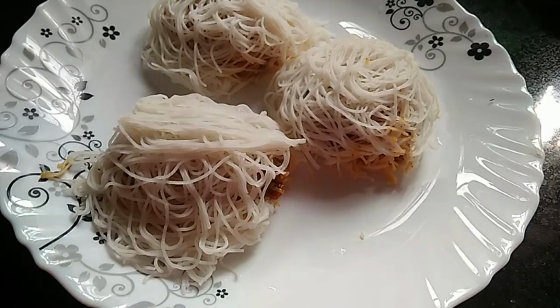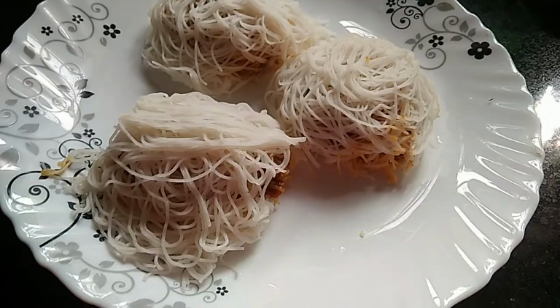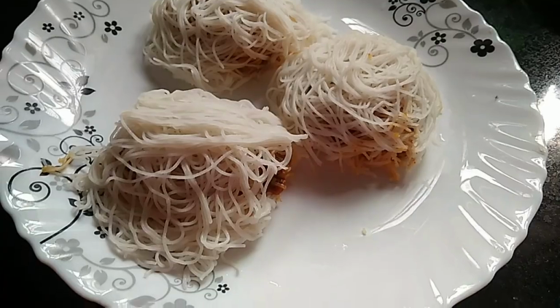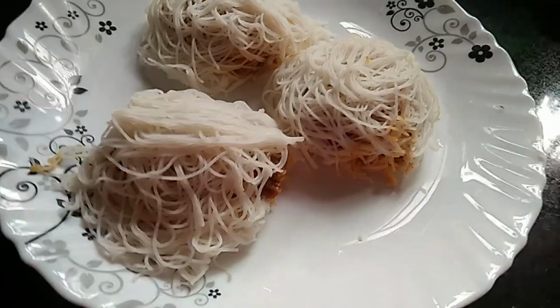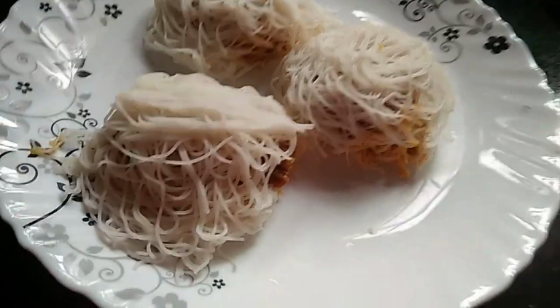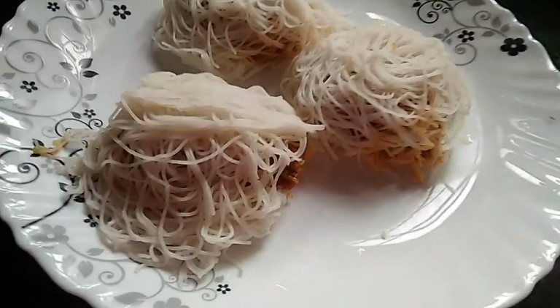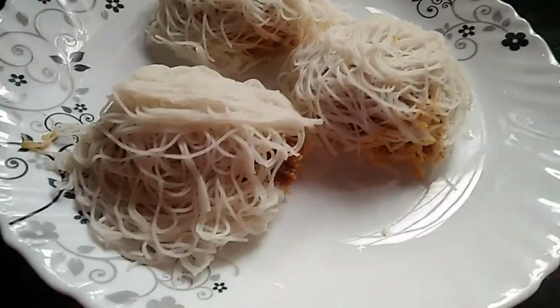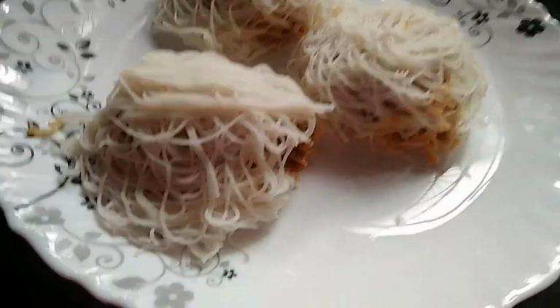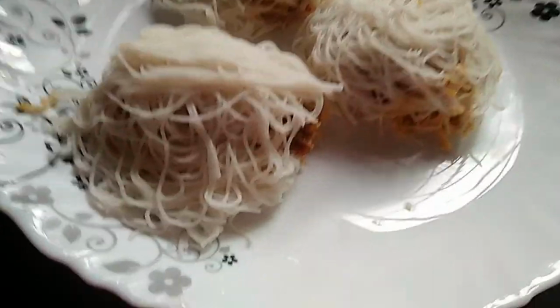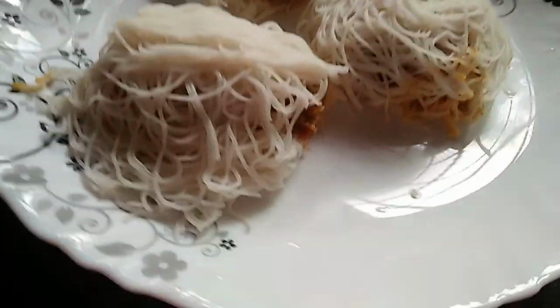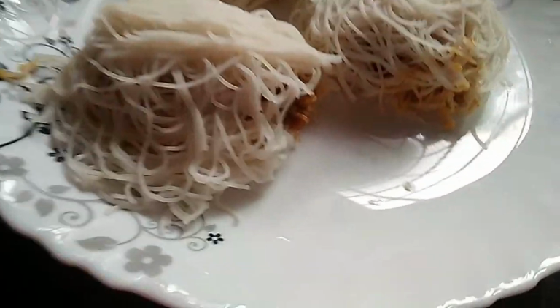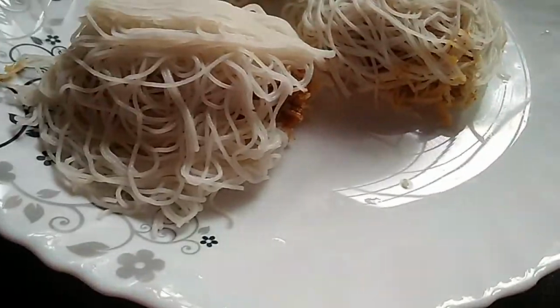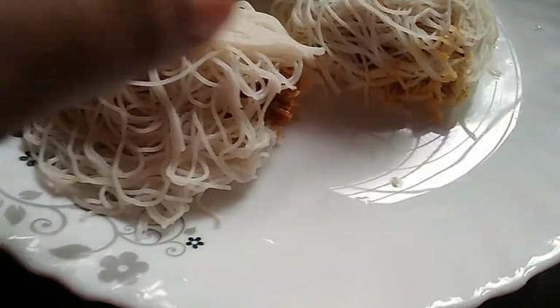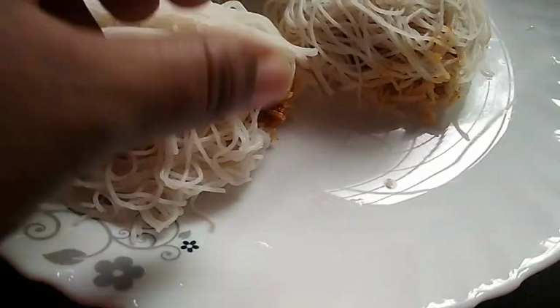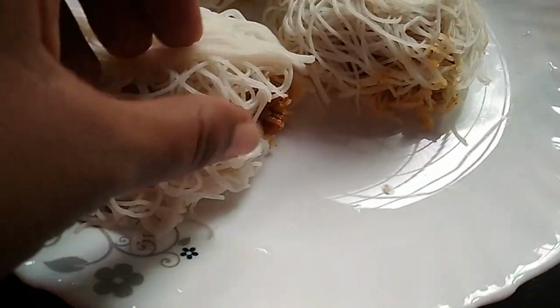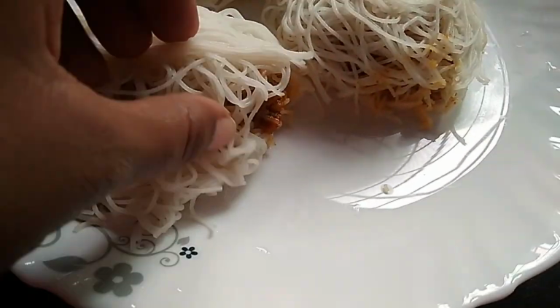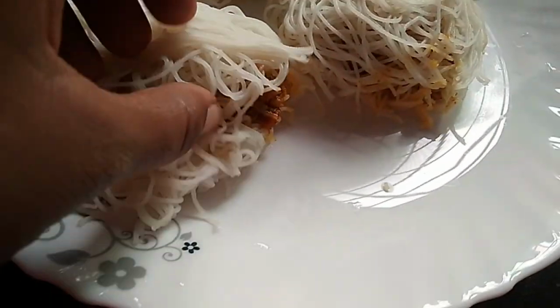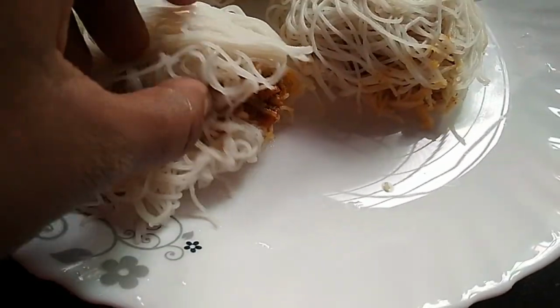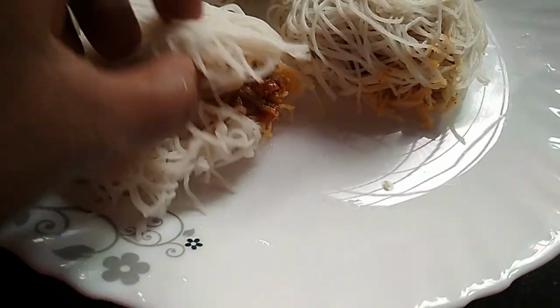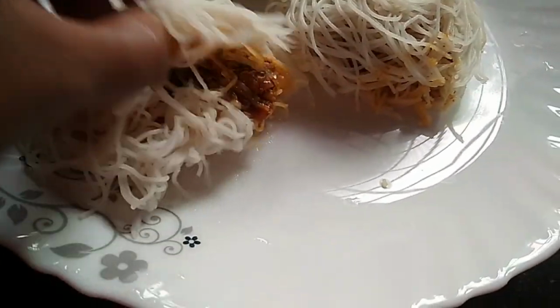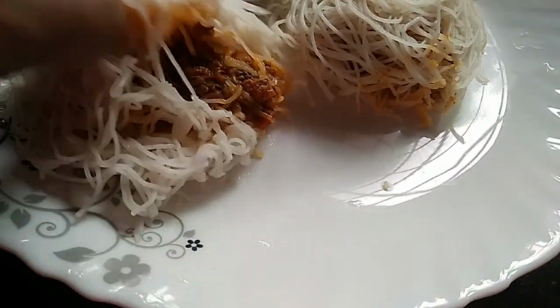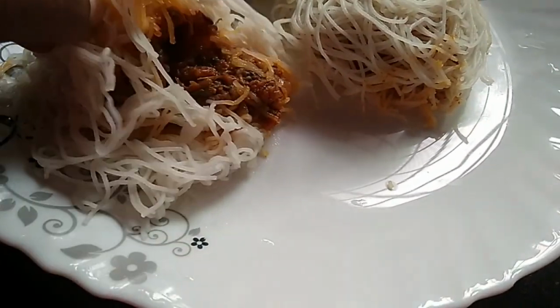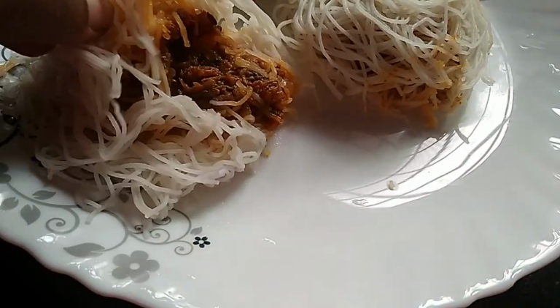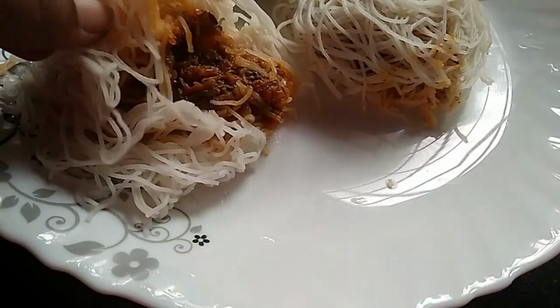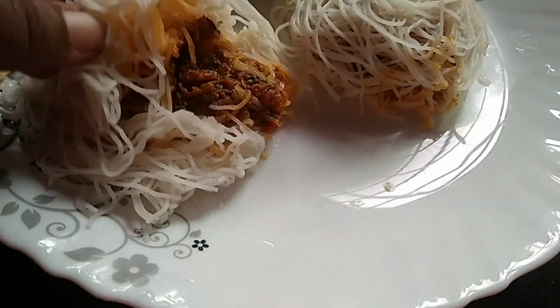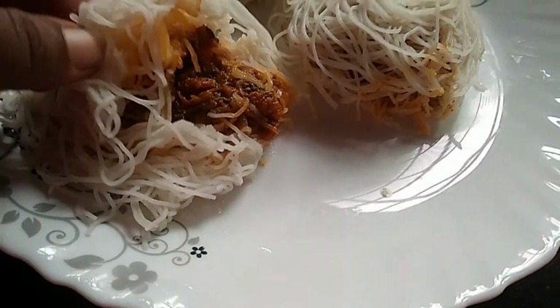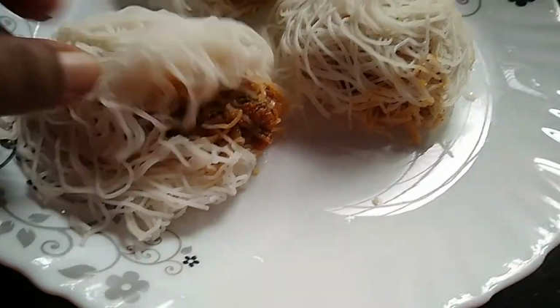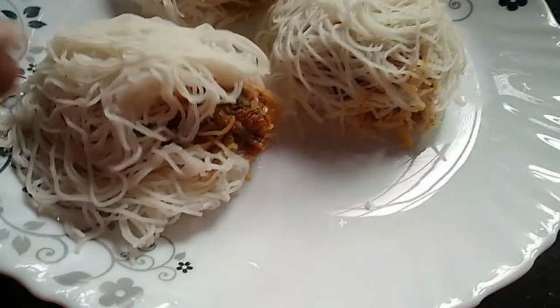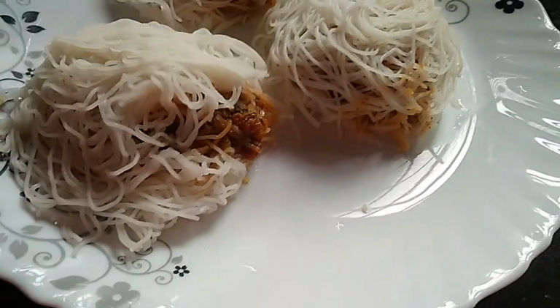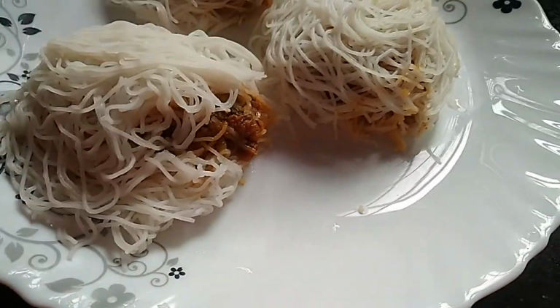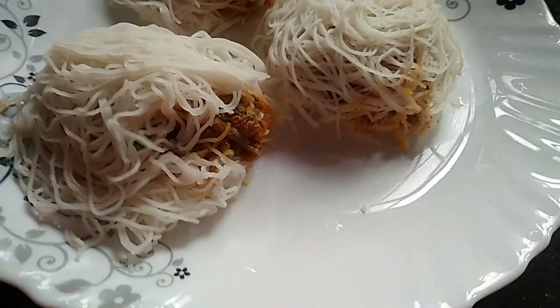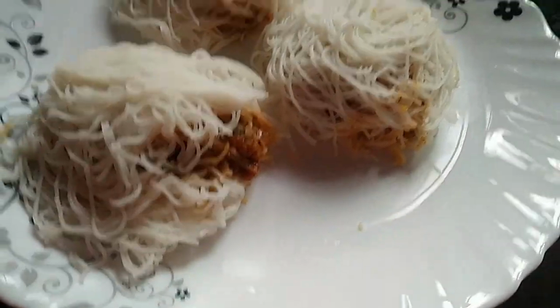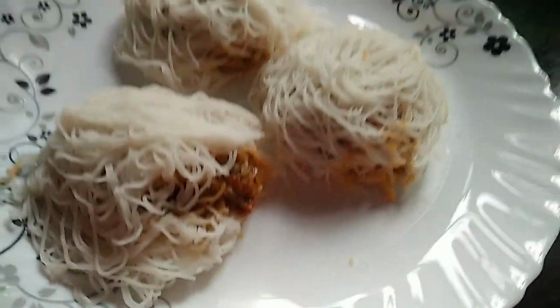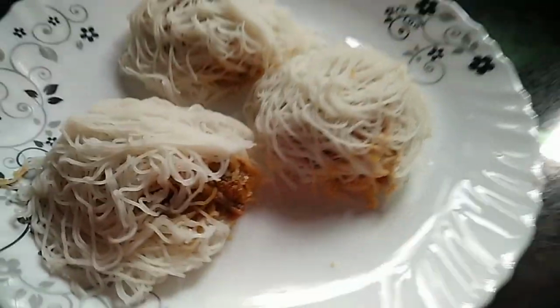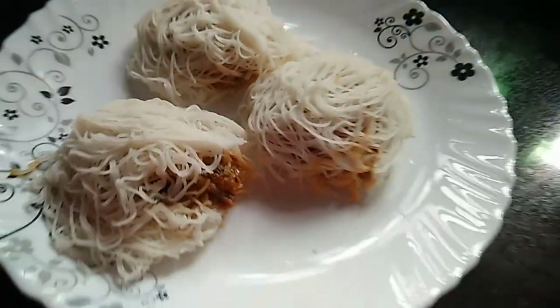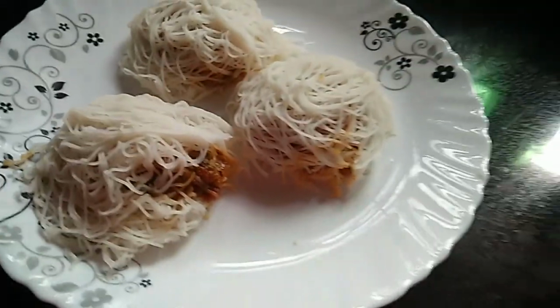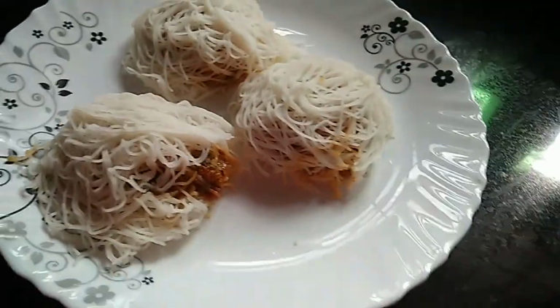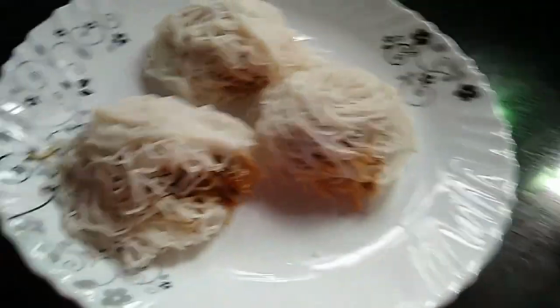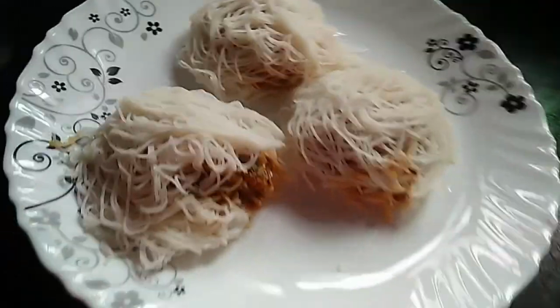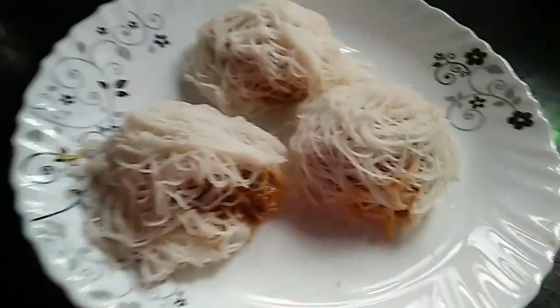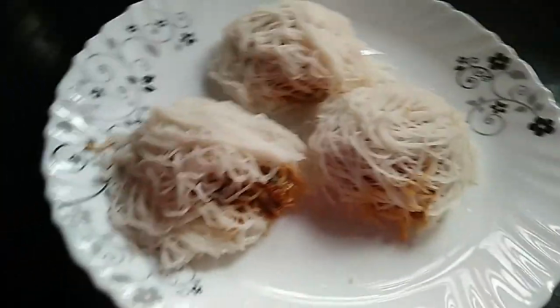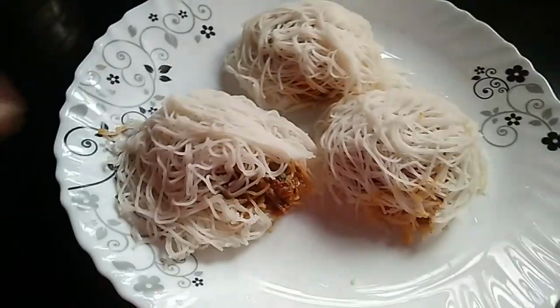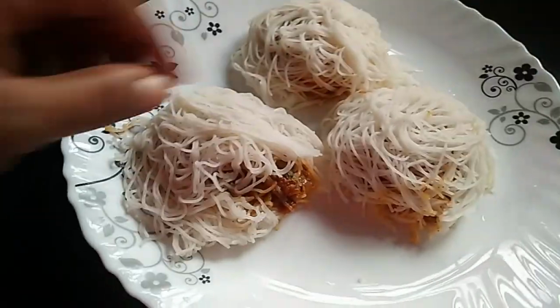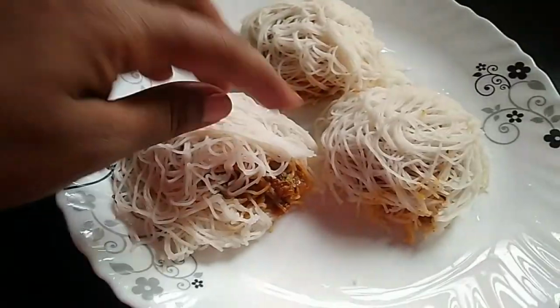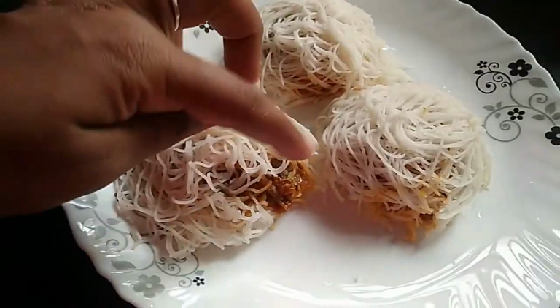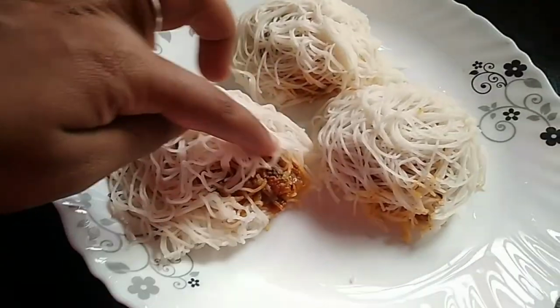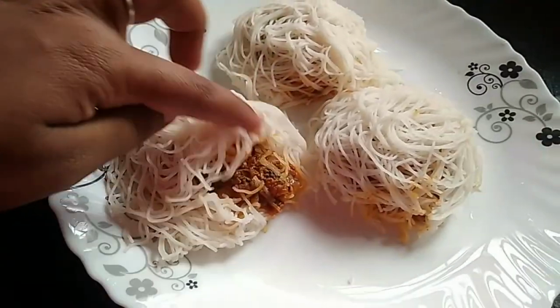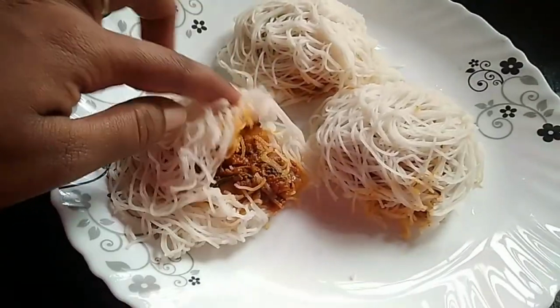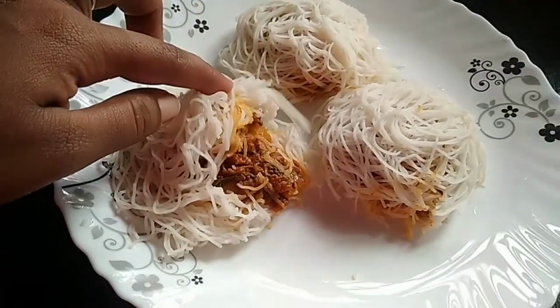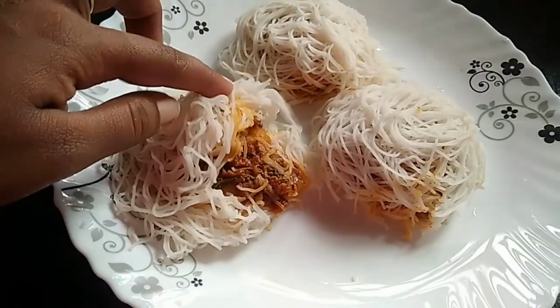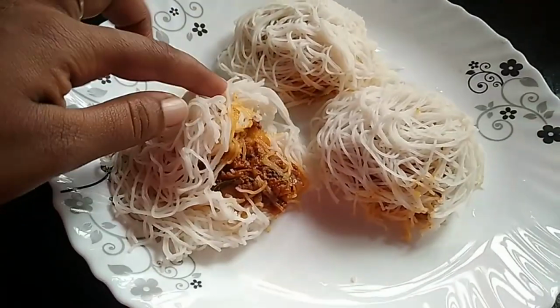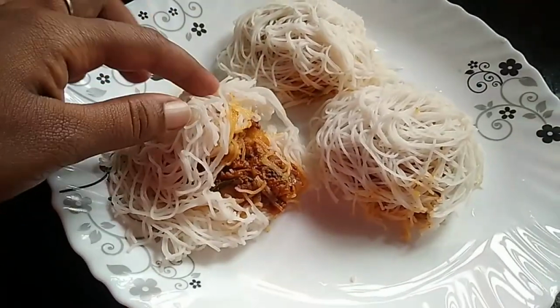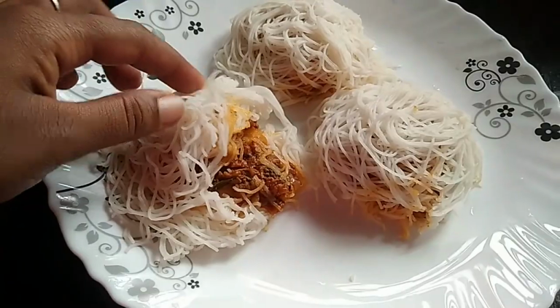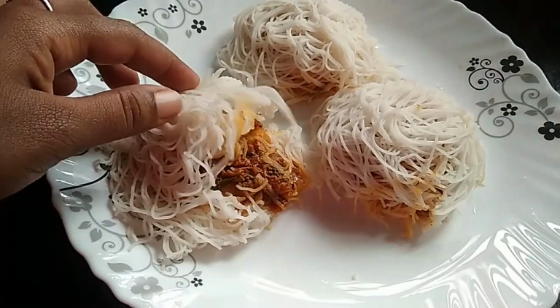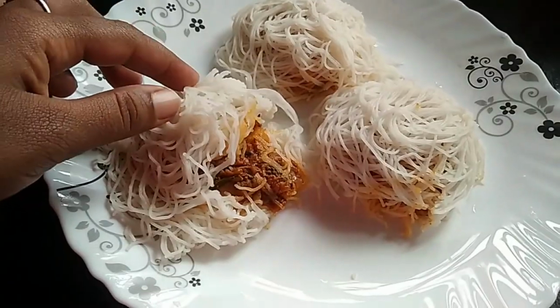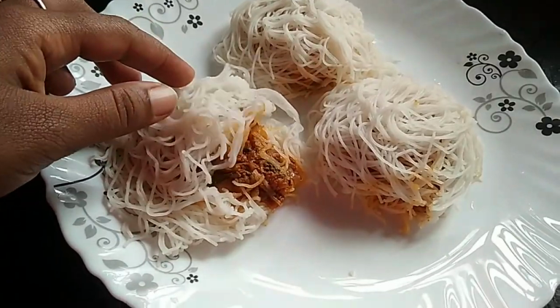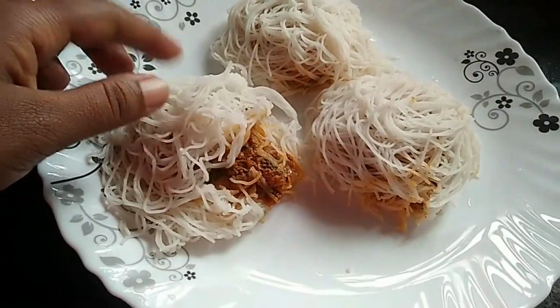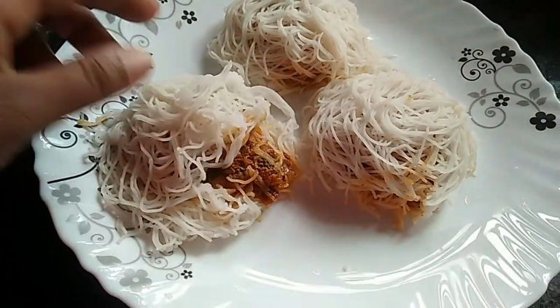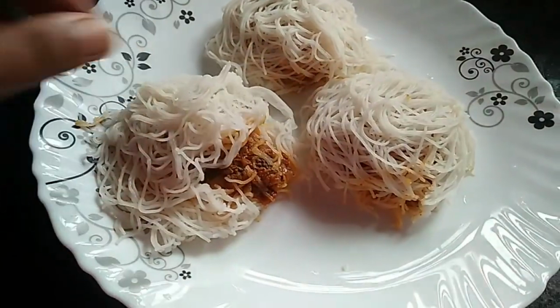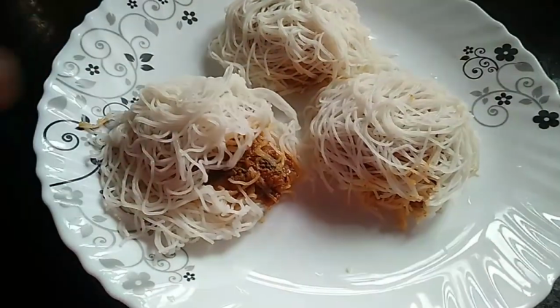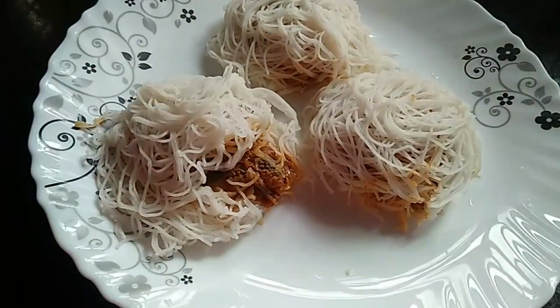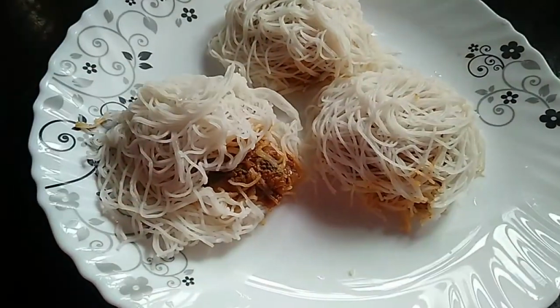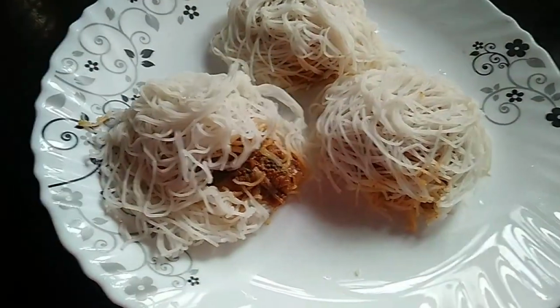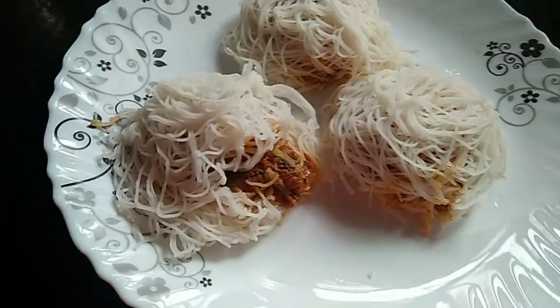Hi, Namaskaram. Today we are prepared for a special idea.